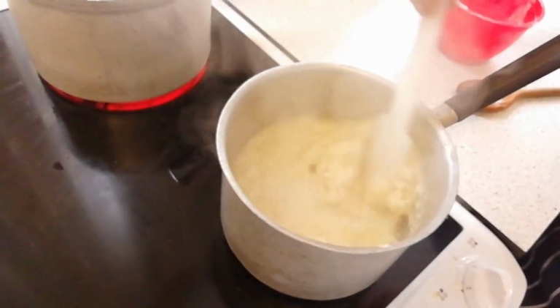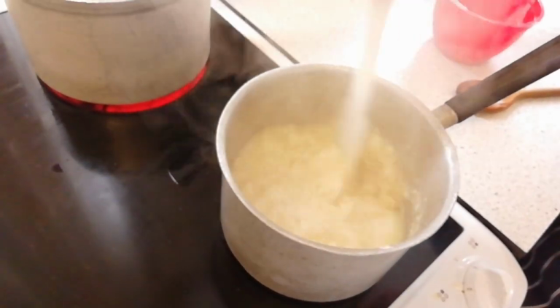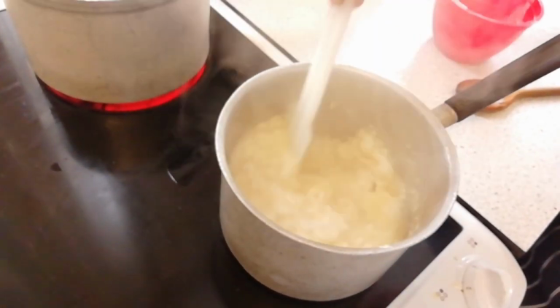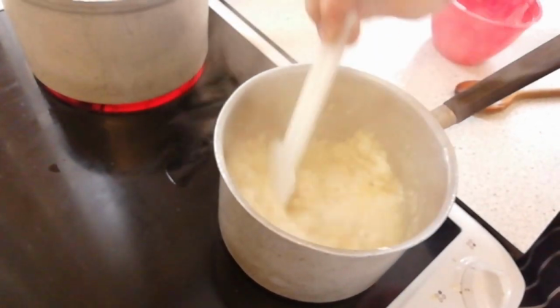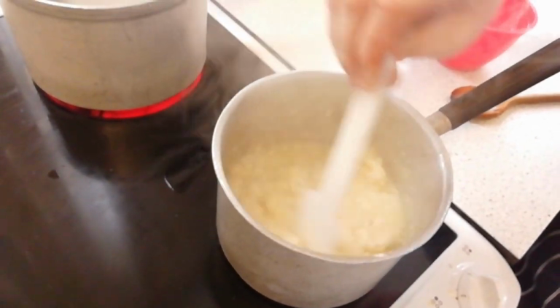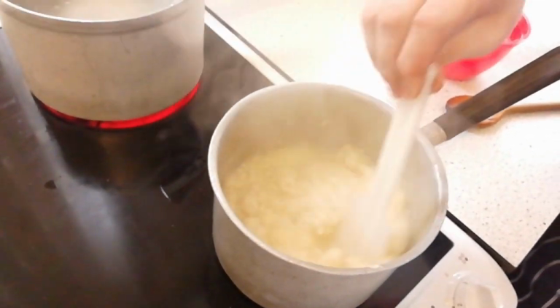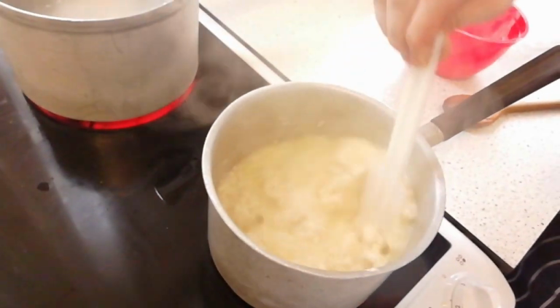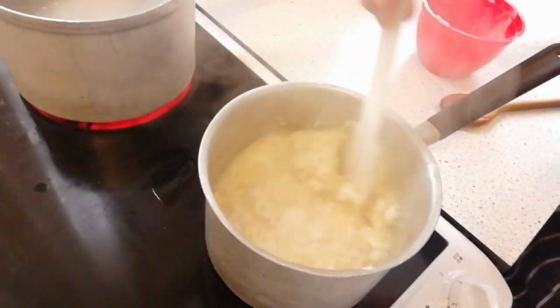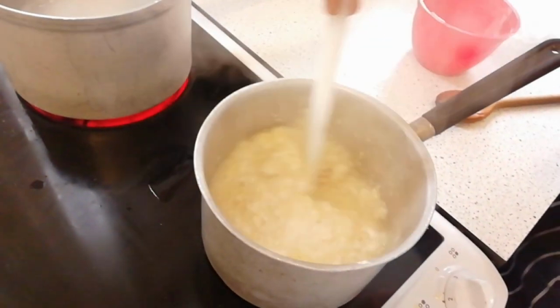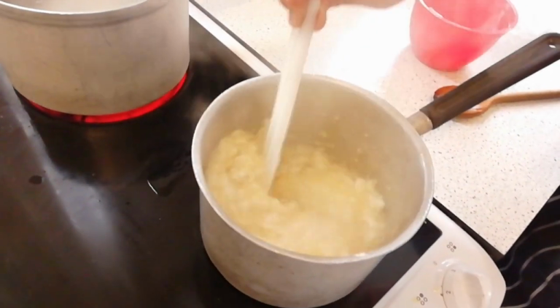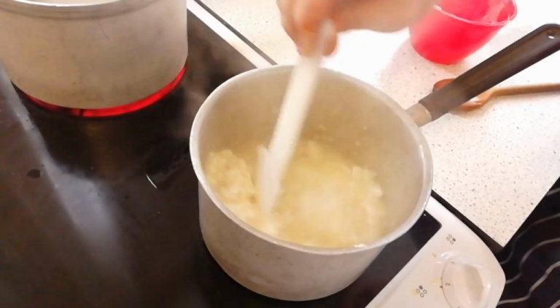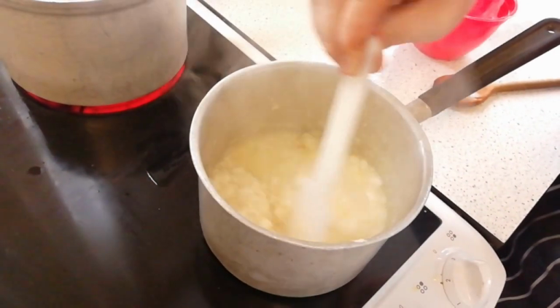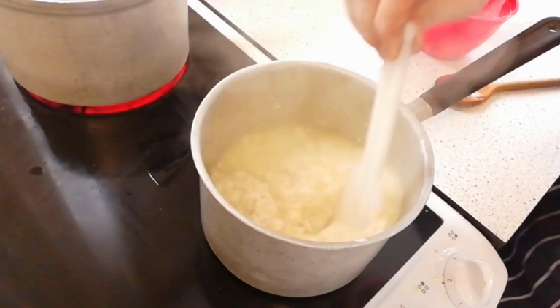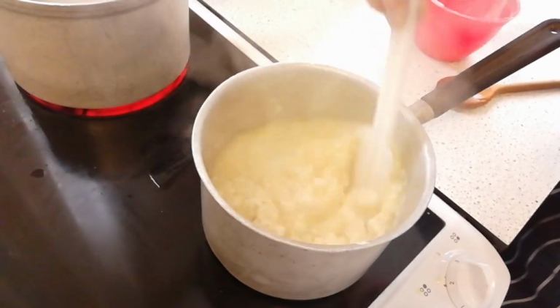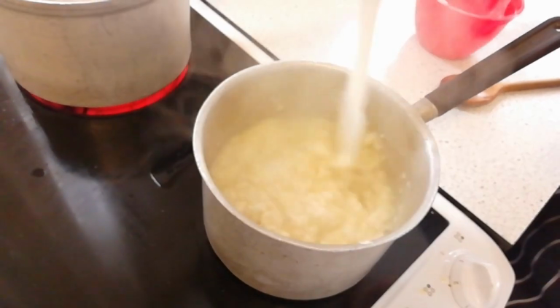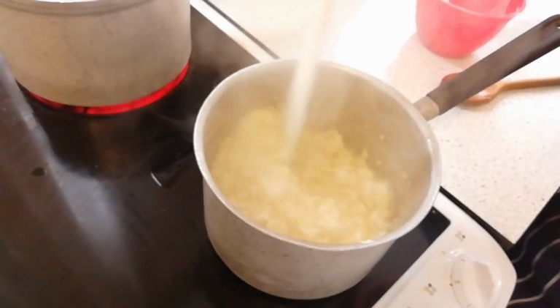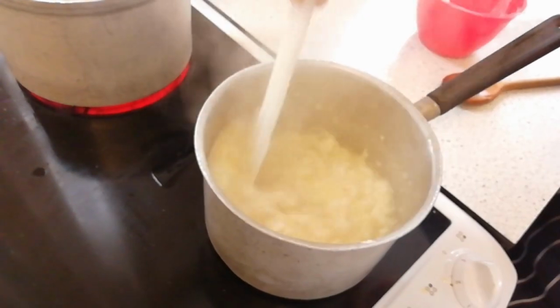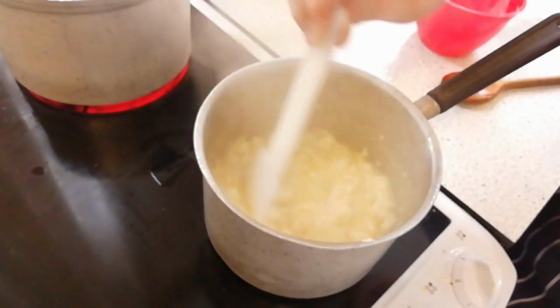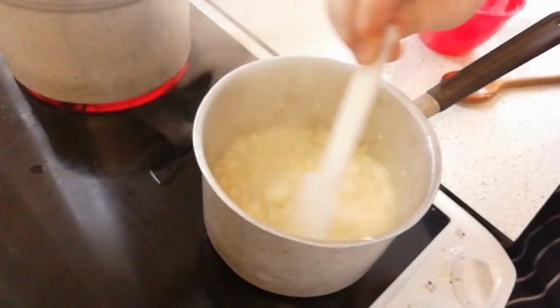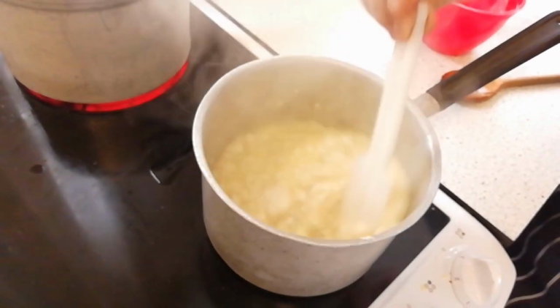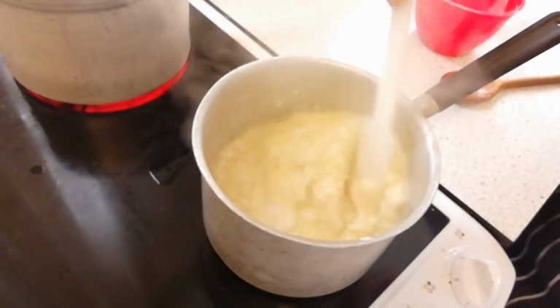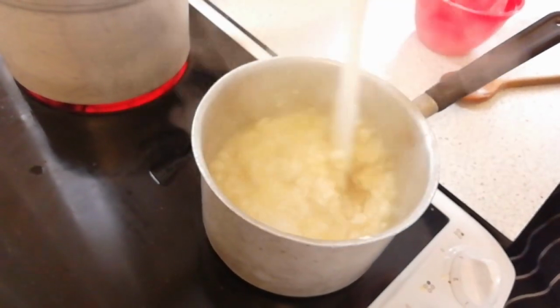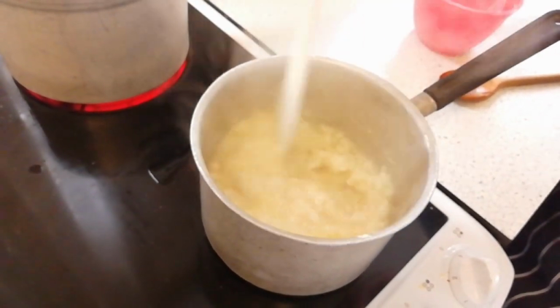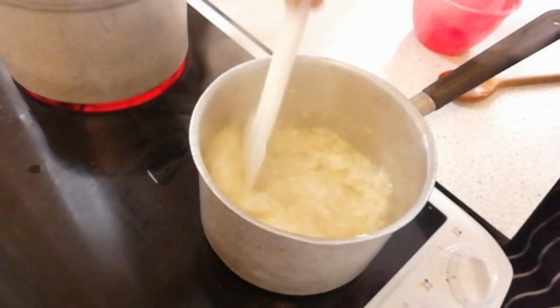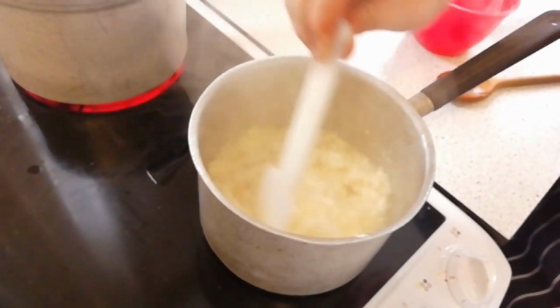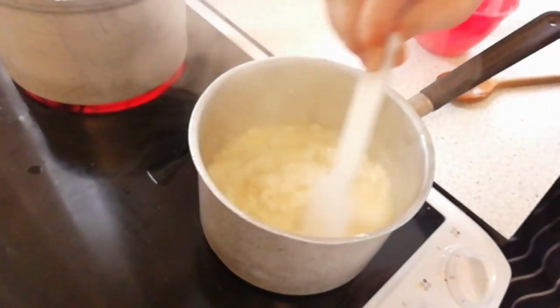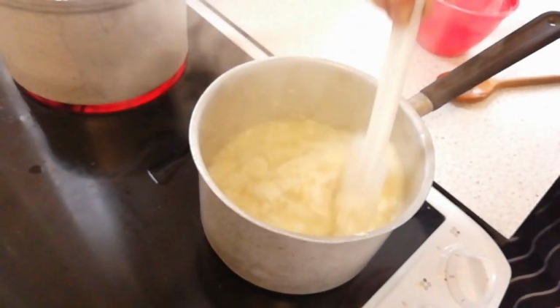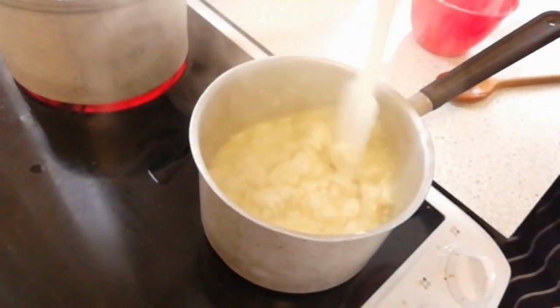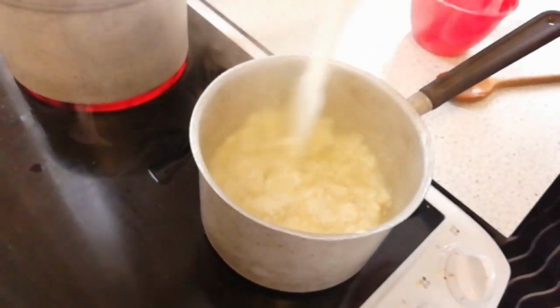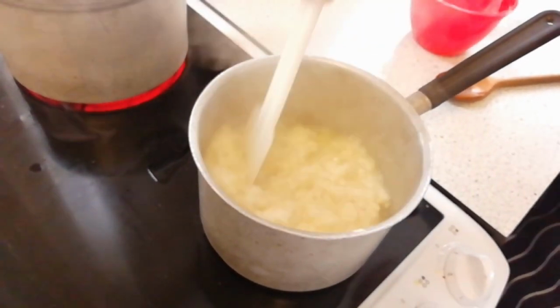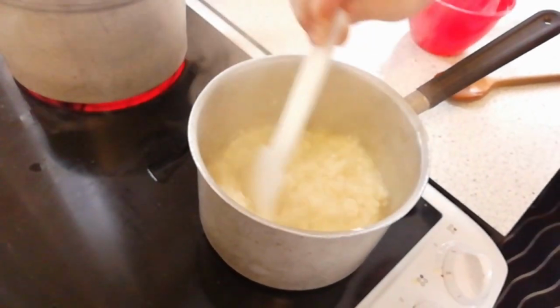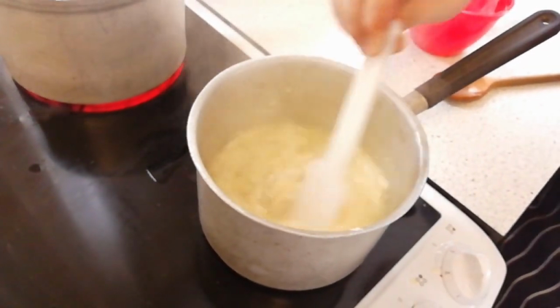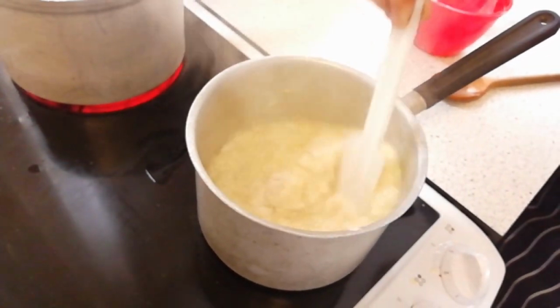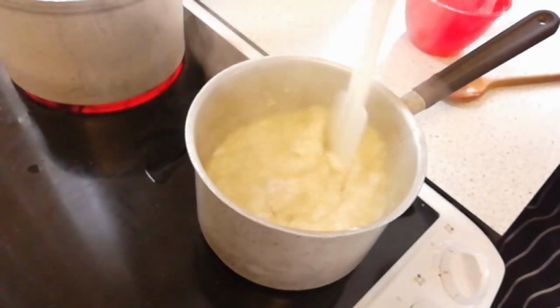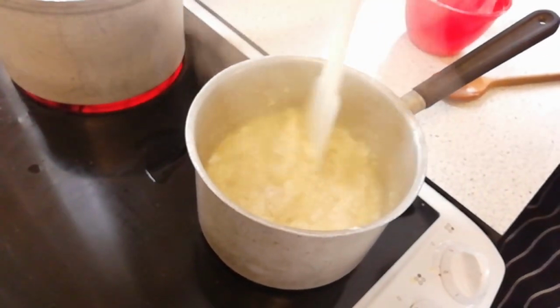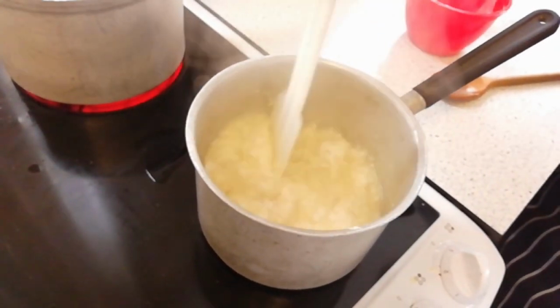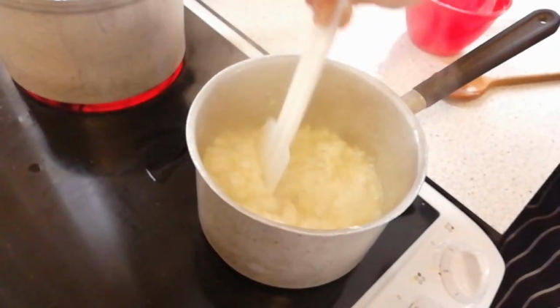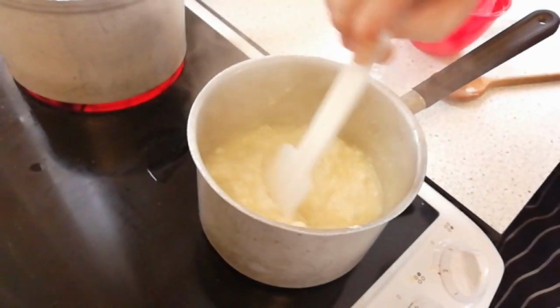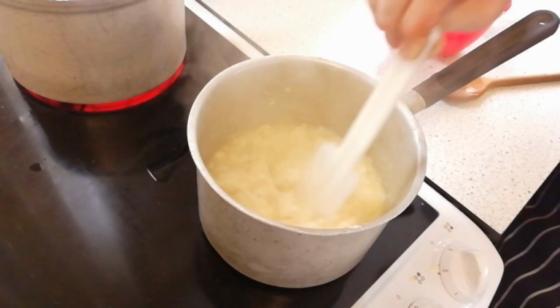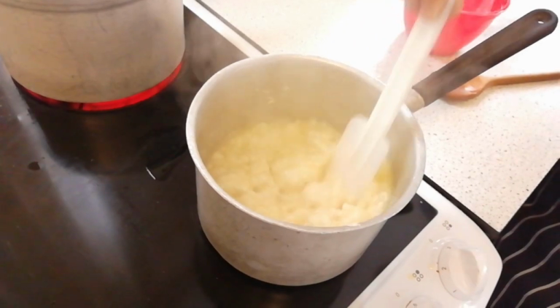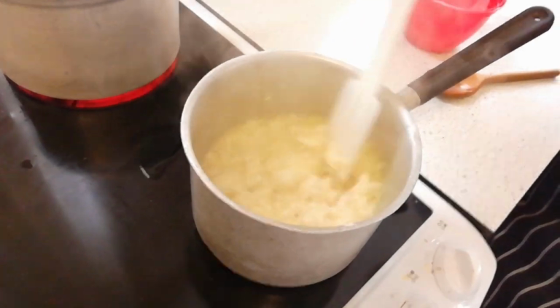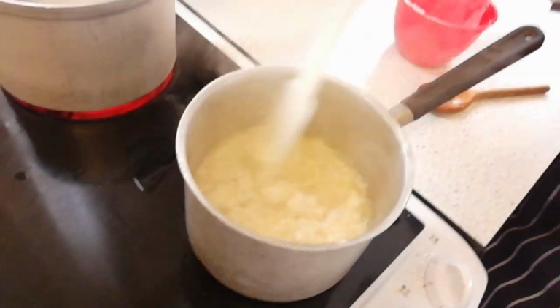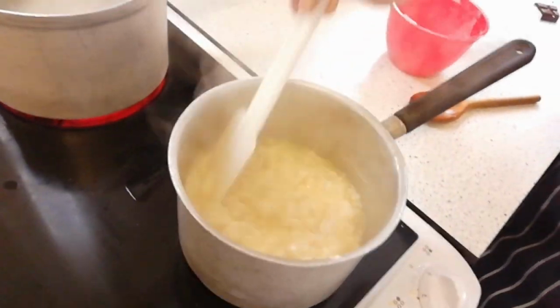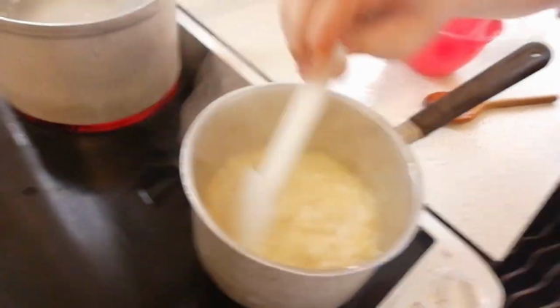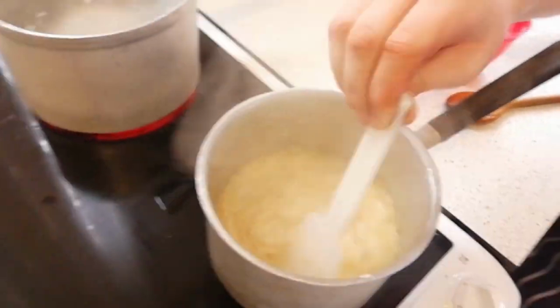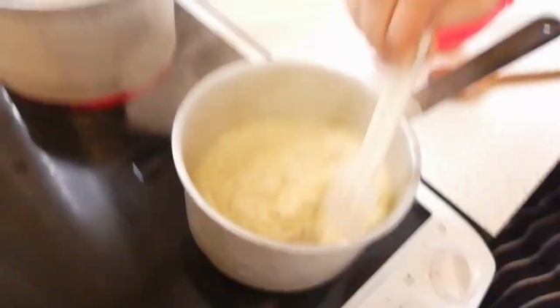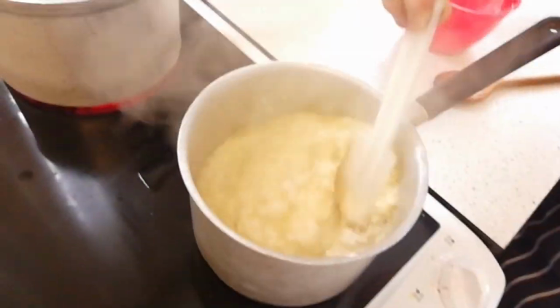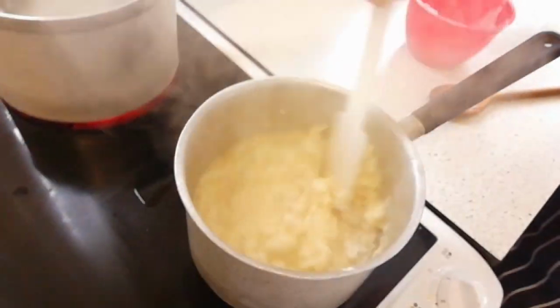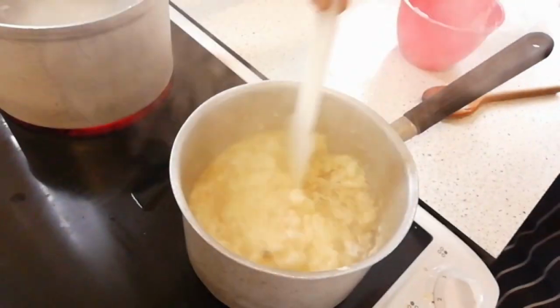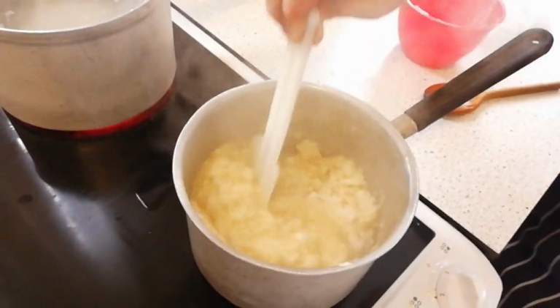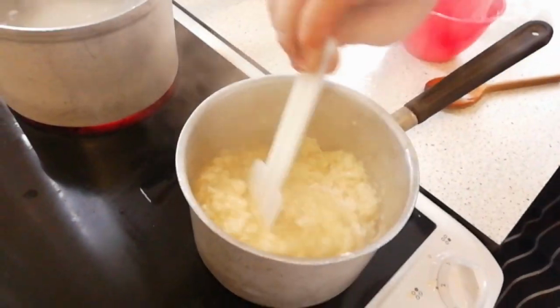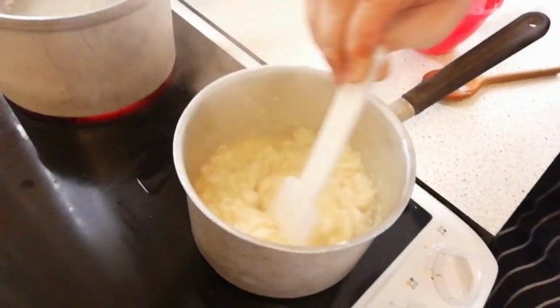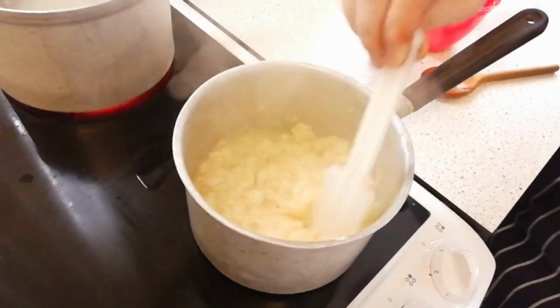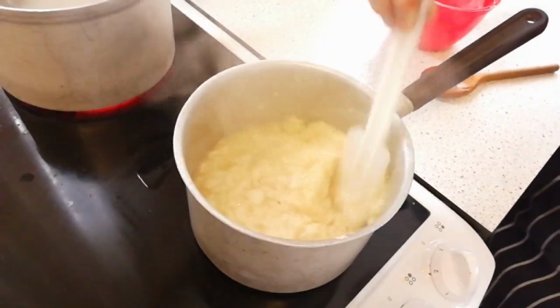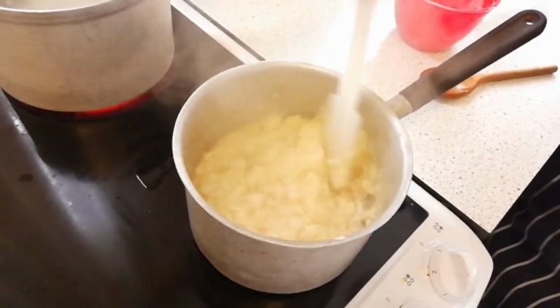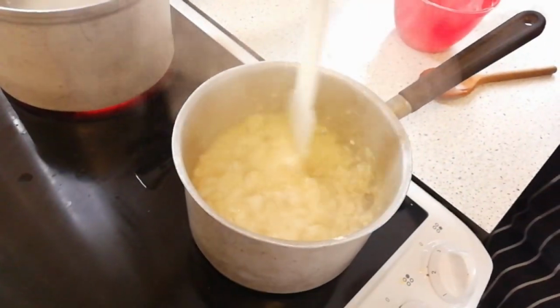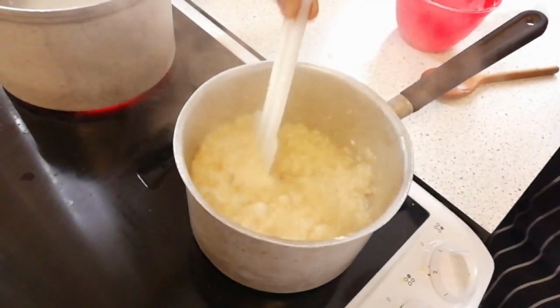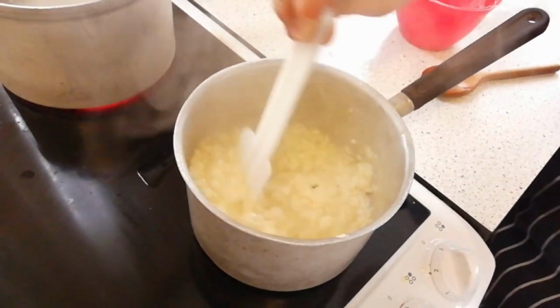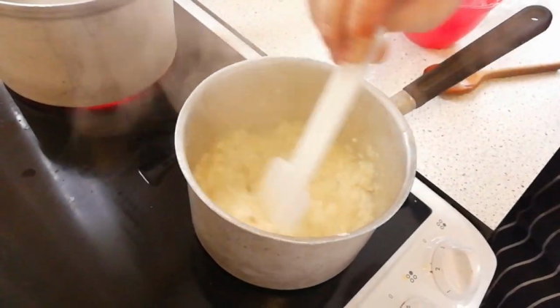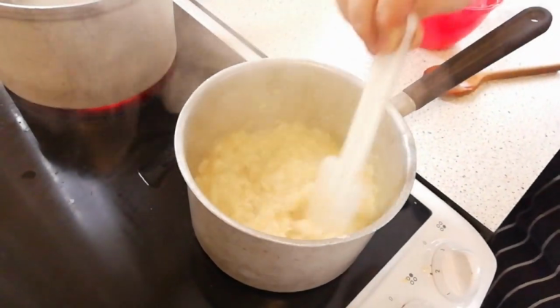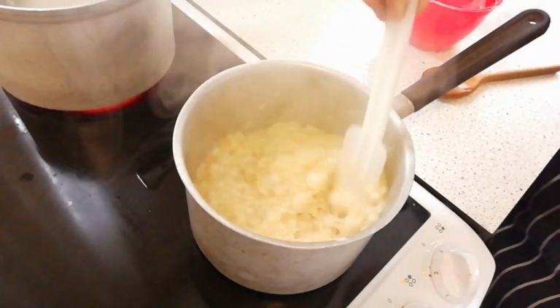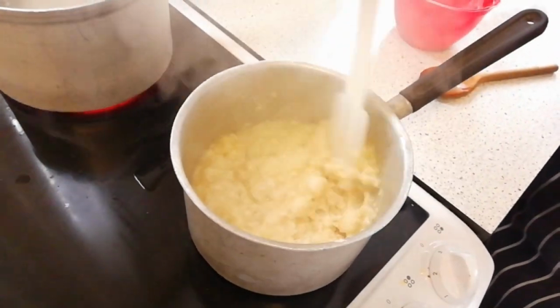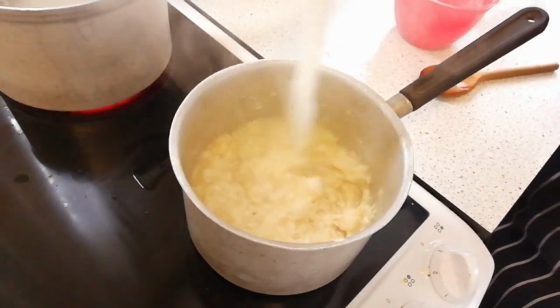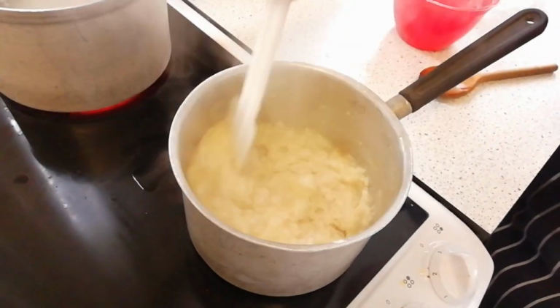You're using that rubber spatula as opposed to a wooden one? Yeah. All right, we'll see what happens.